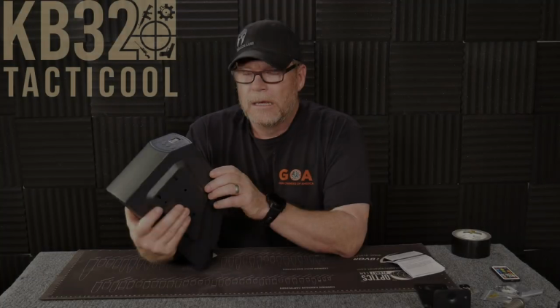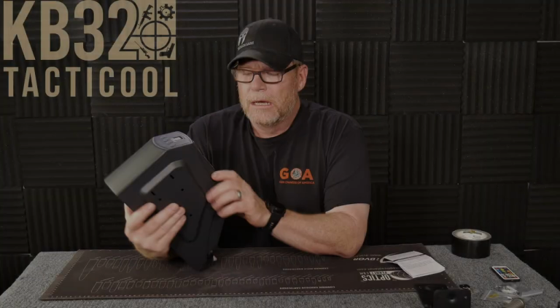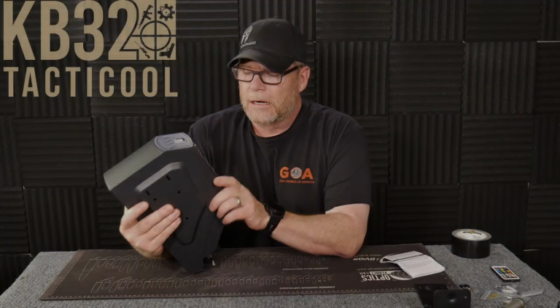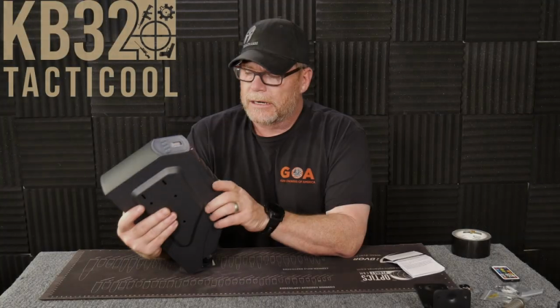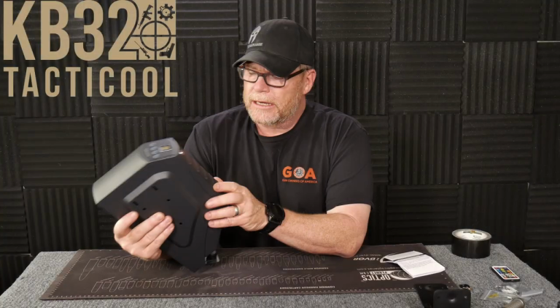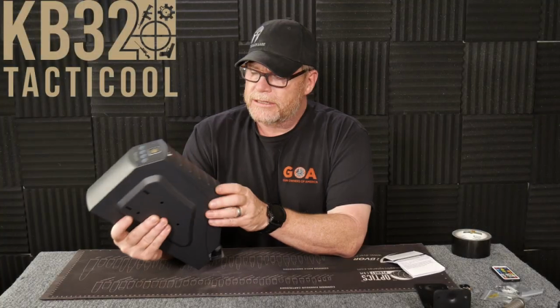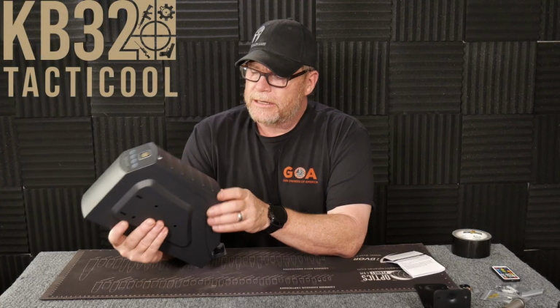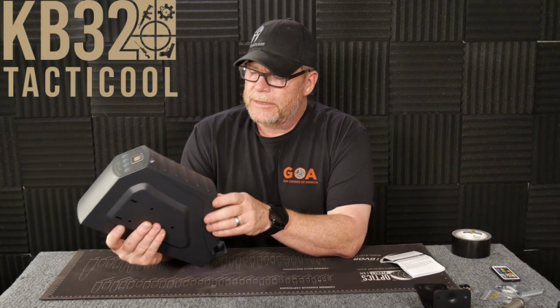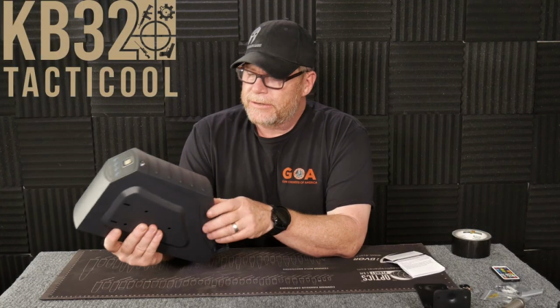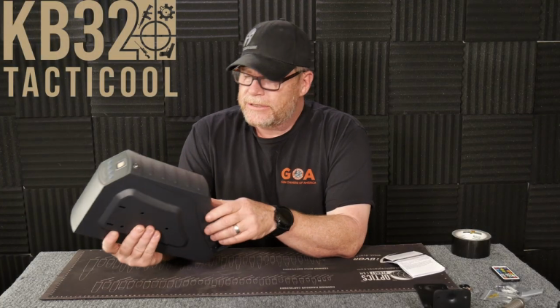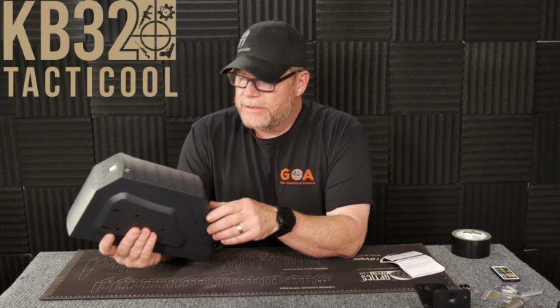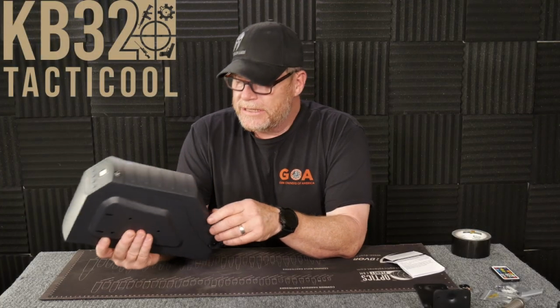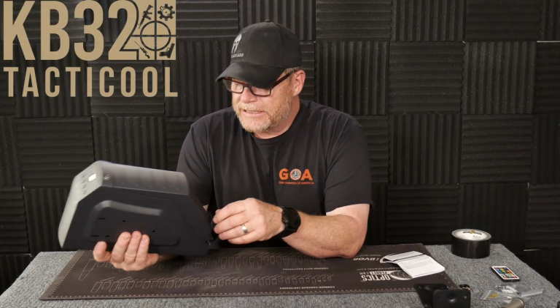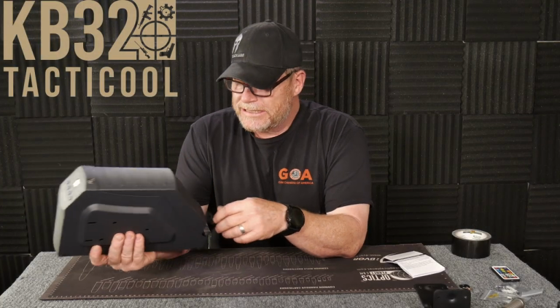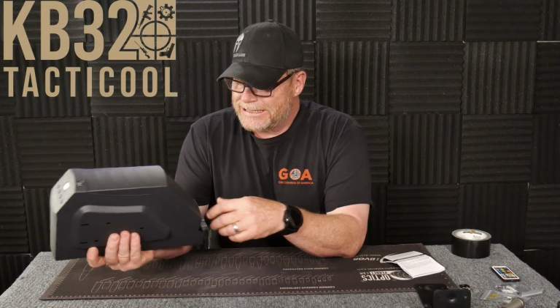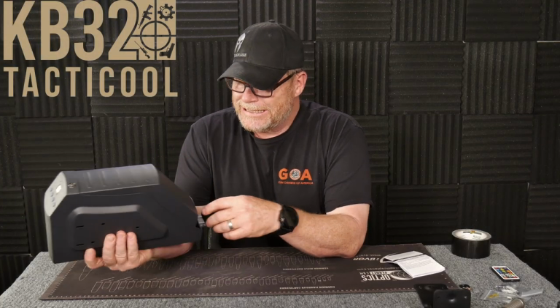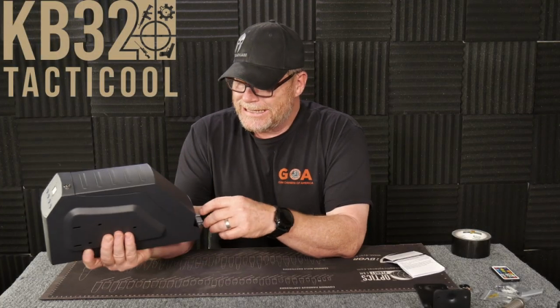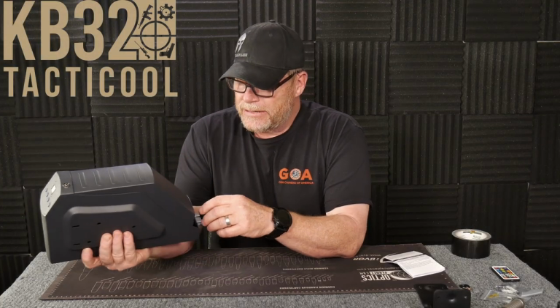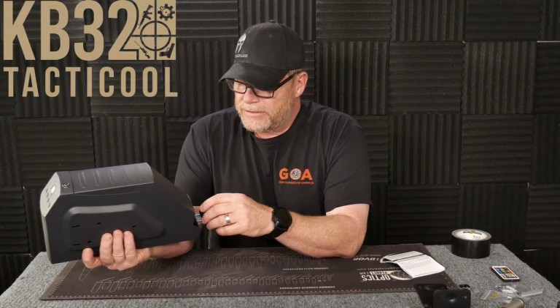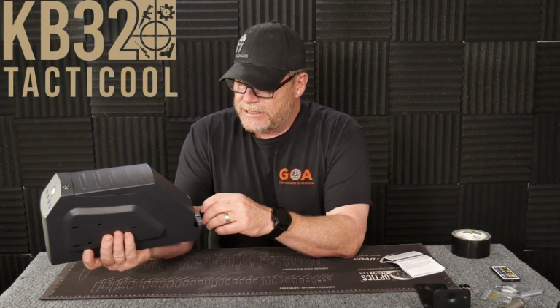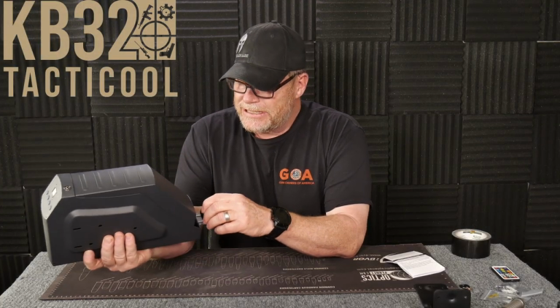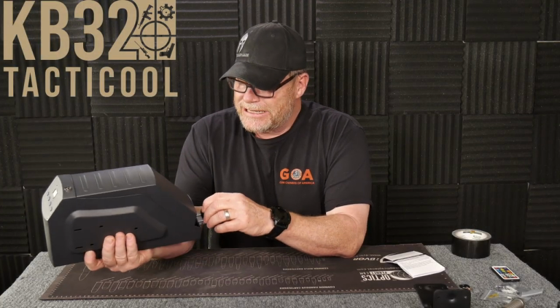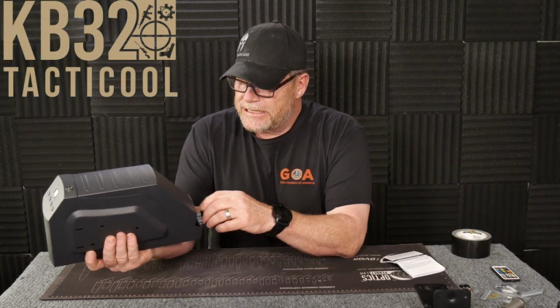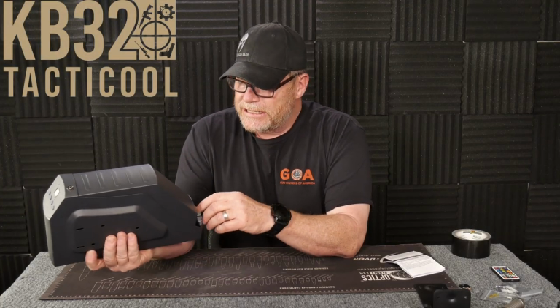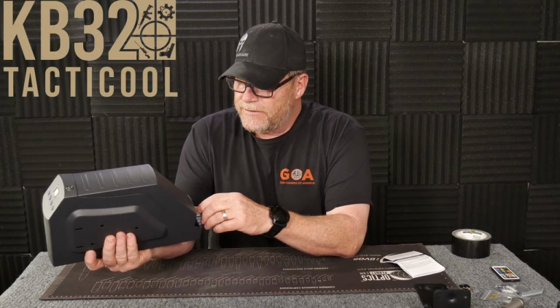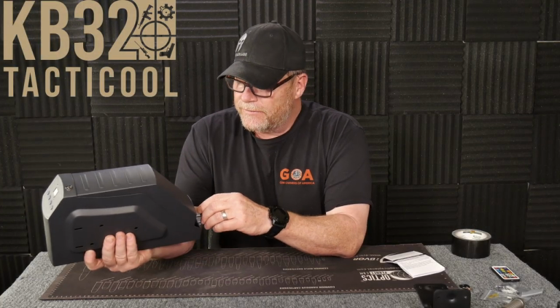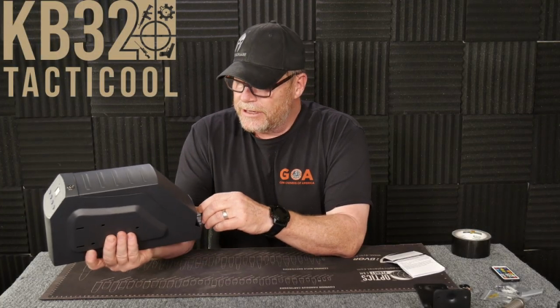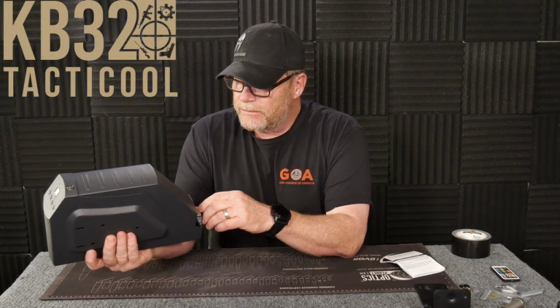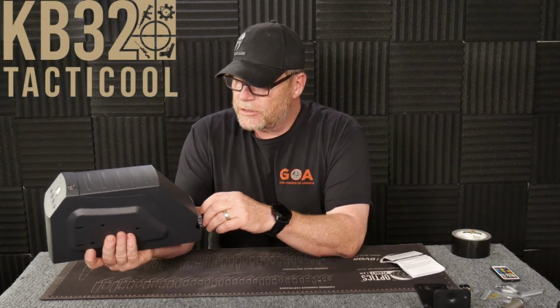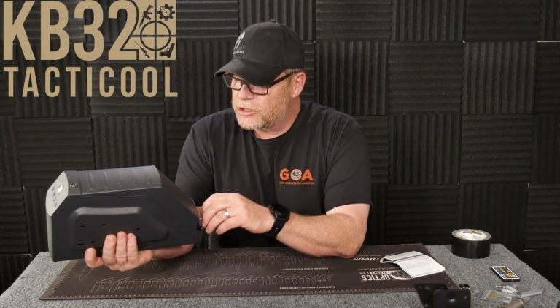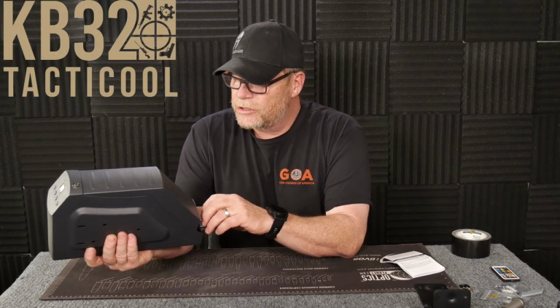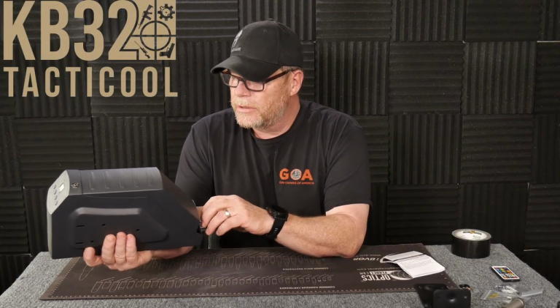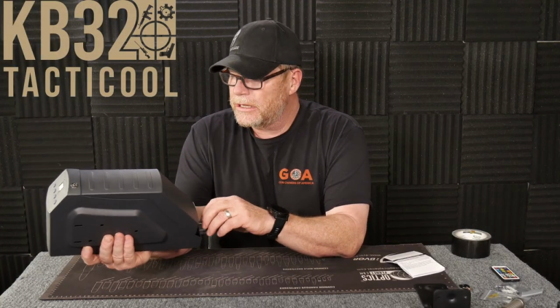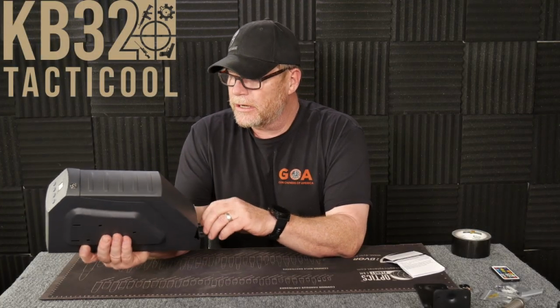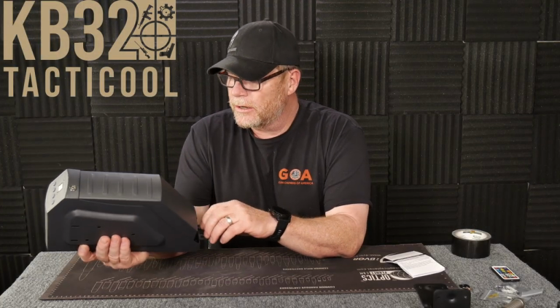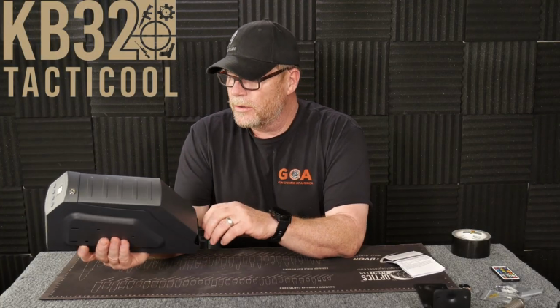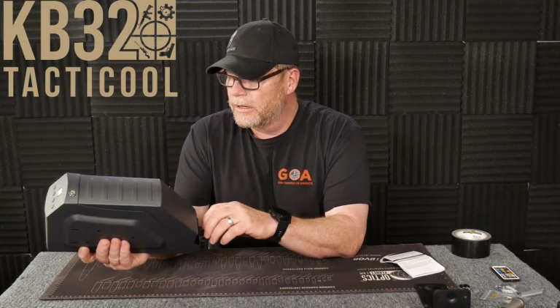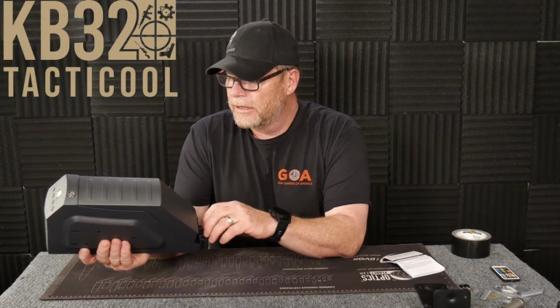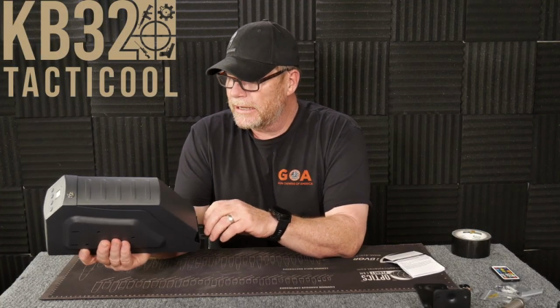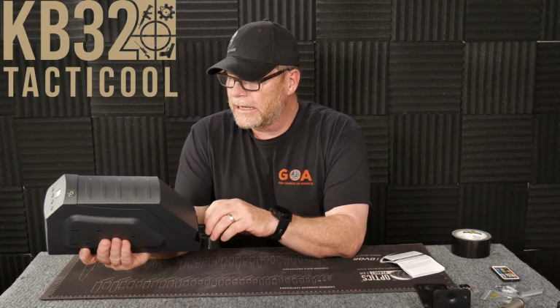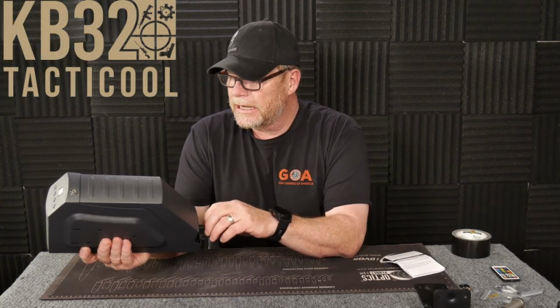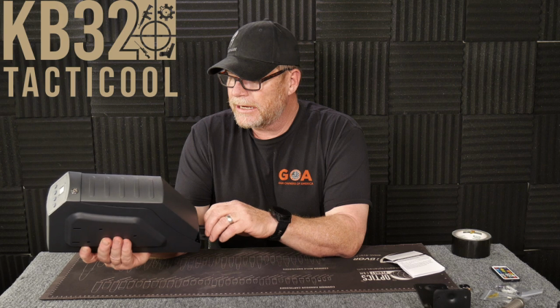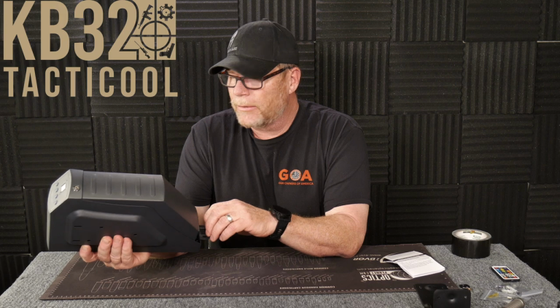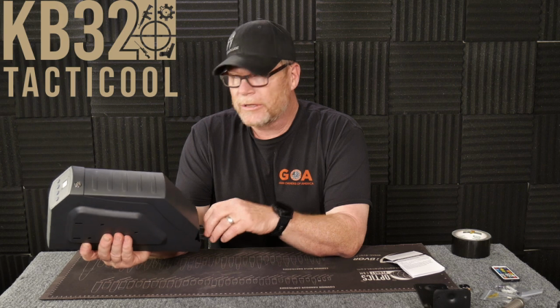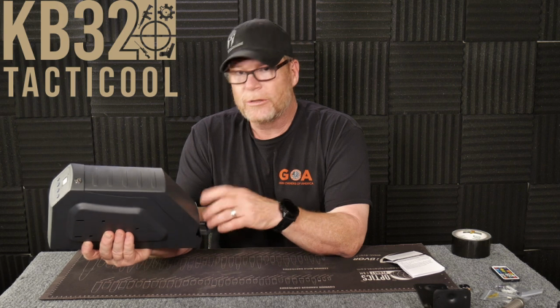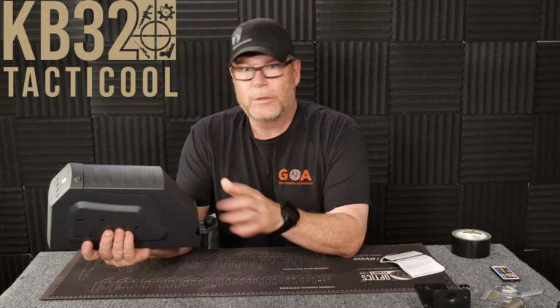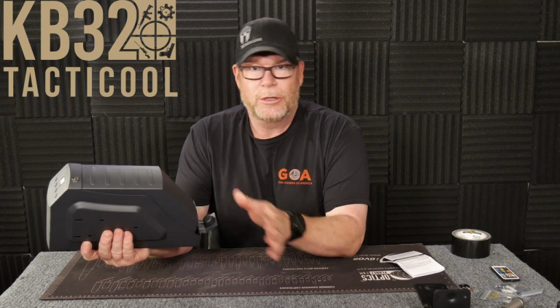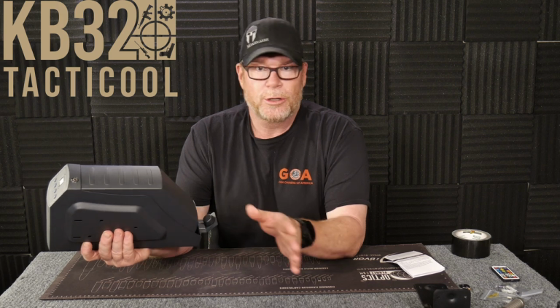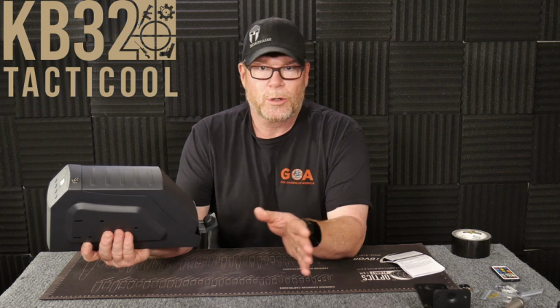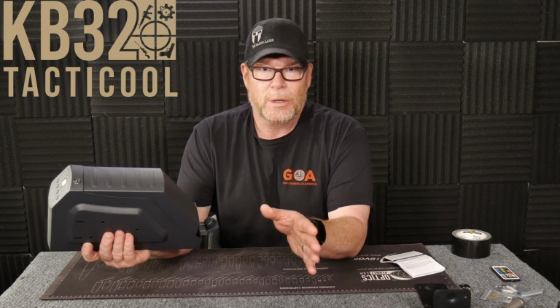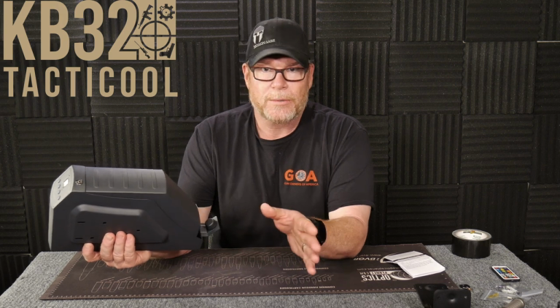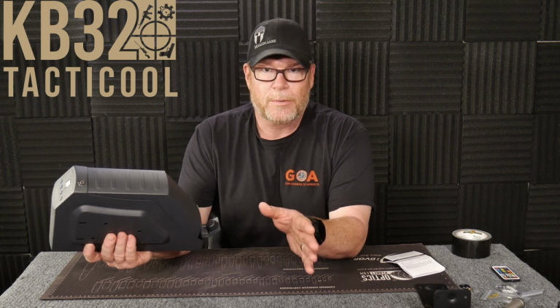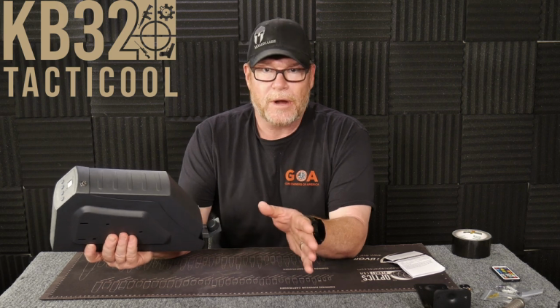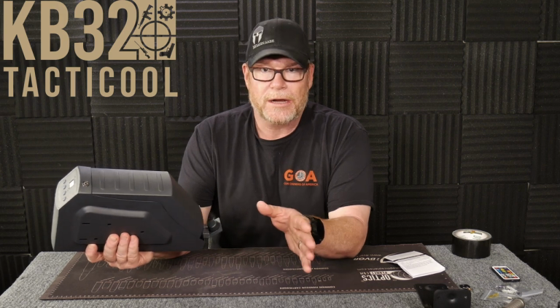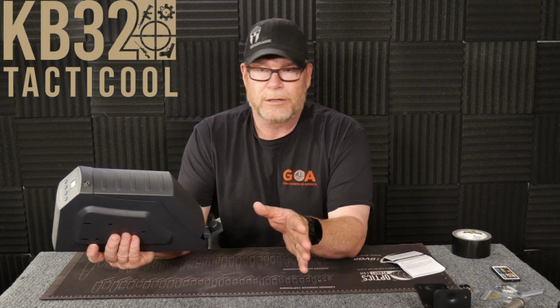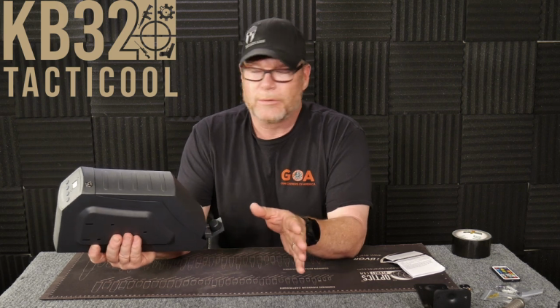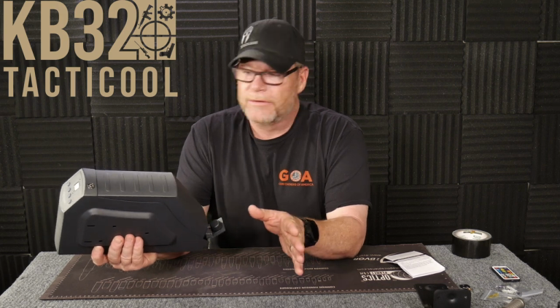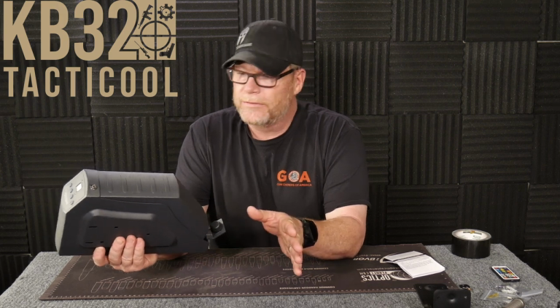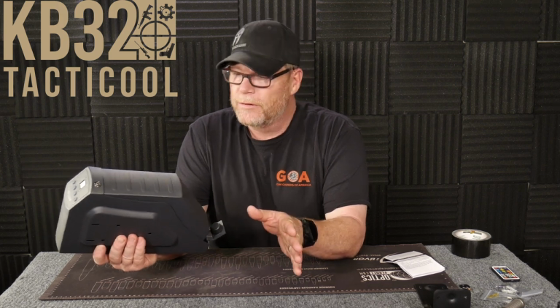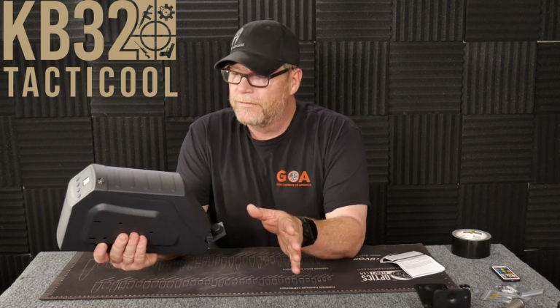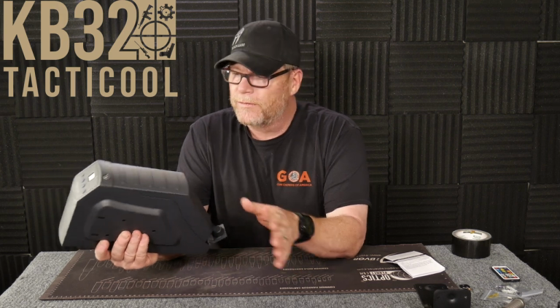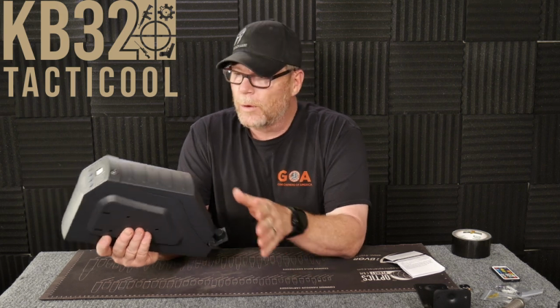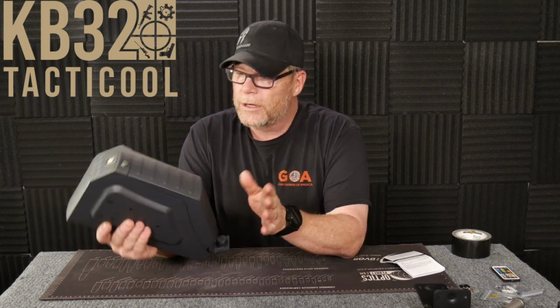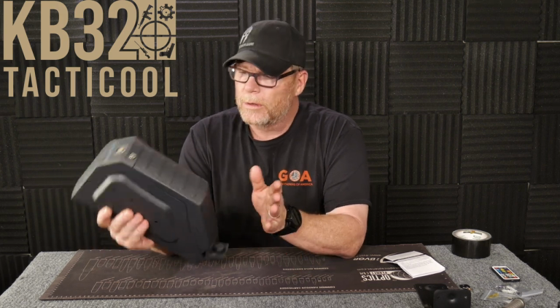All right guys, KB32 here. Check in and out. We're sitting in the Freedom Studio and I wanted to do a little quick product review for you.